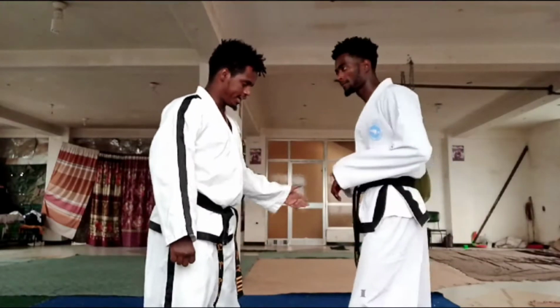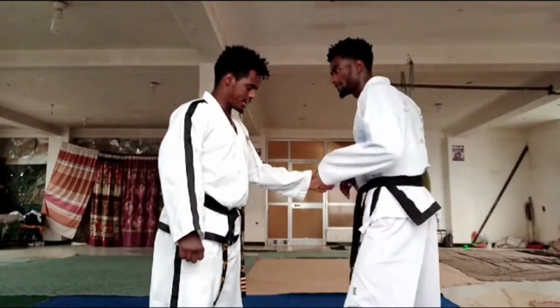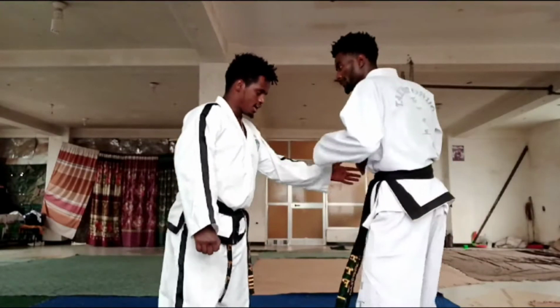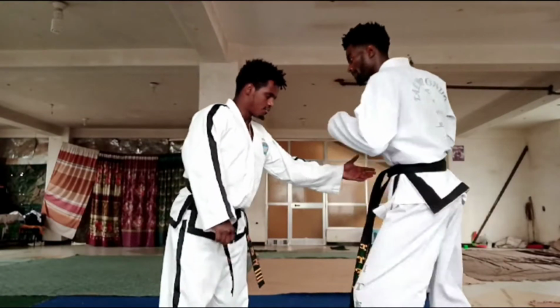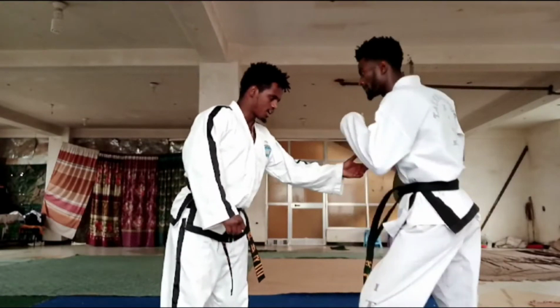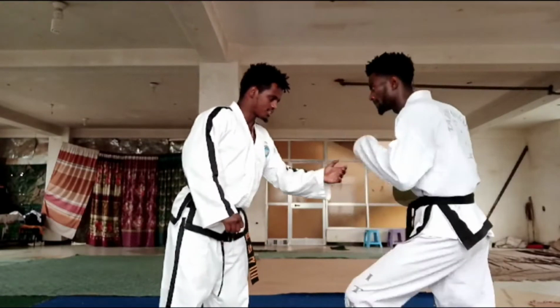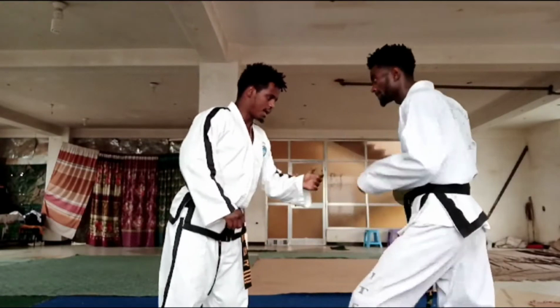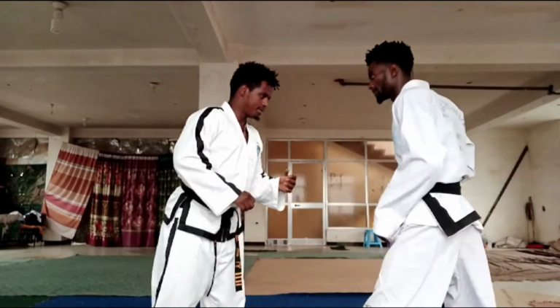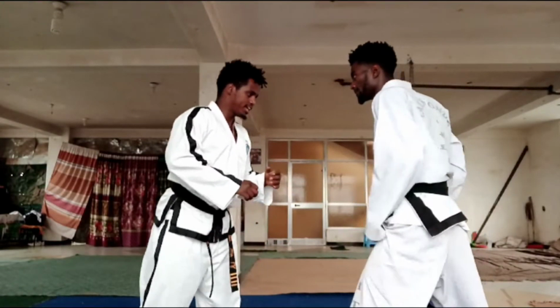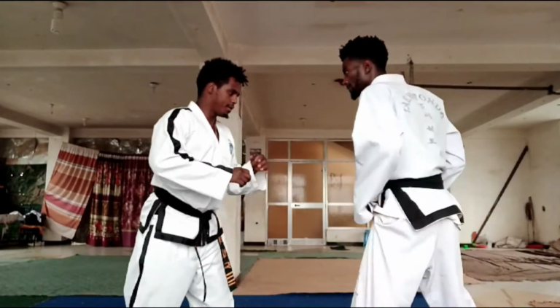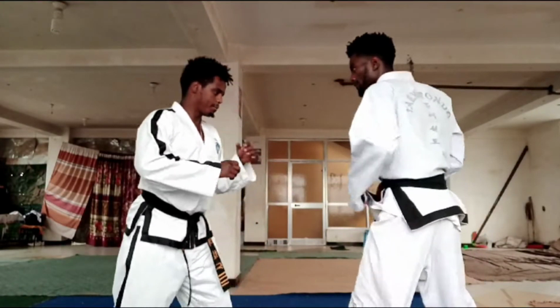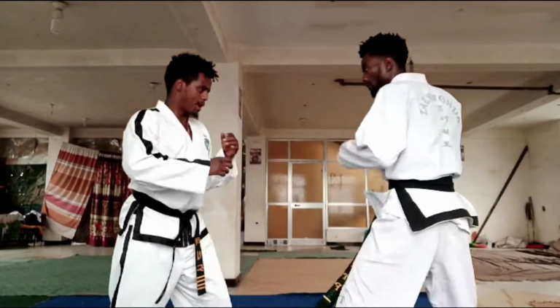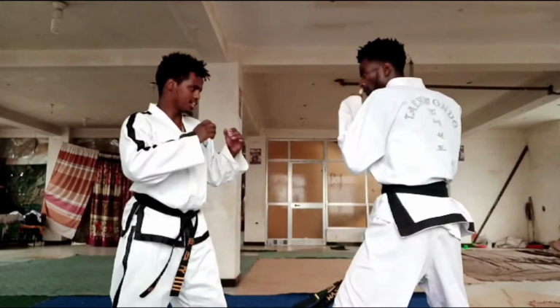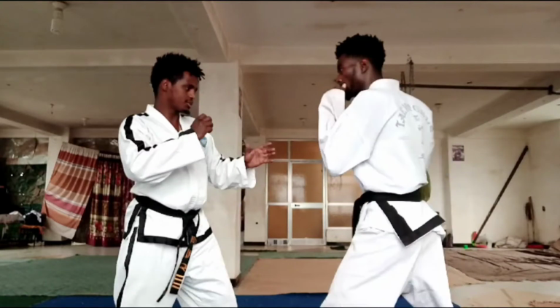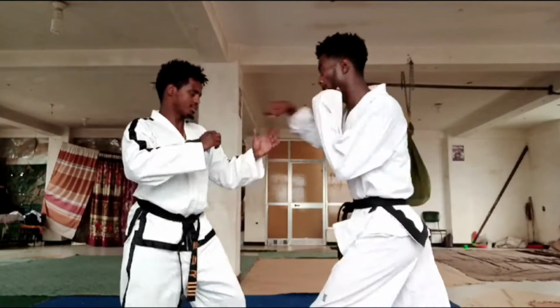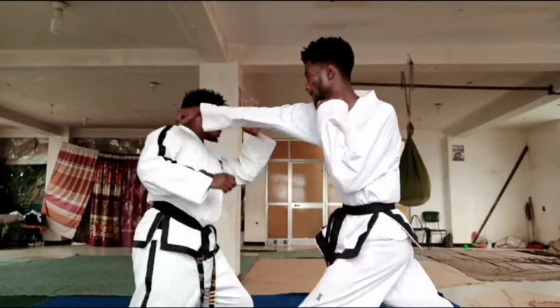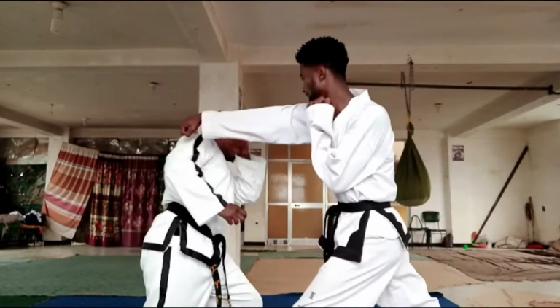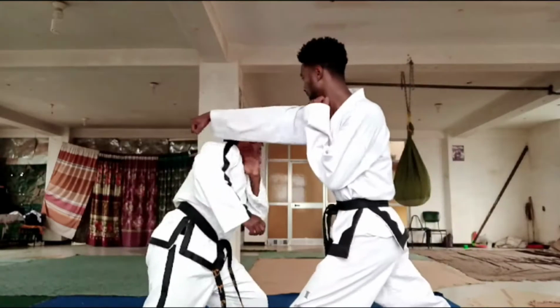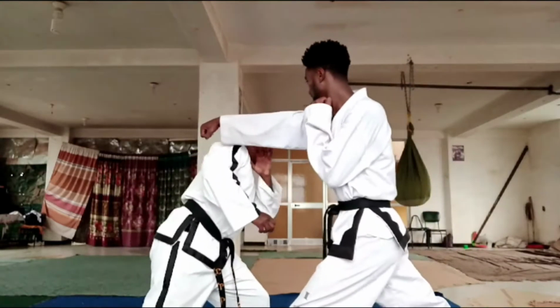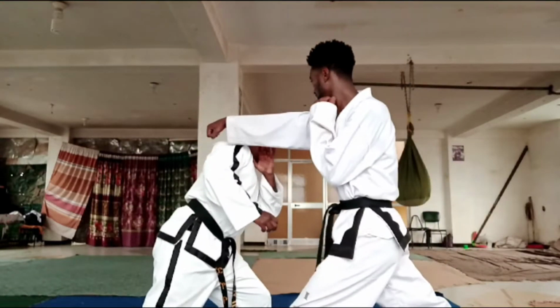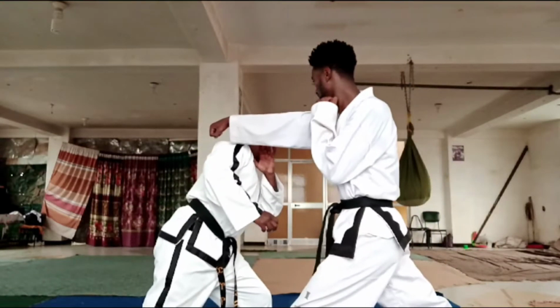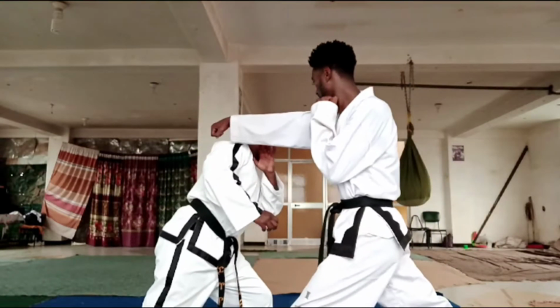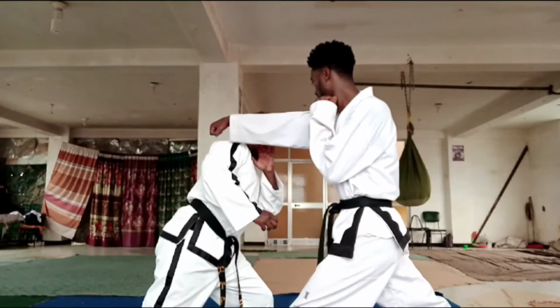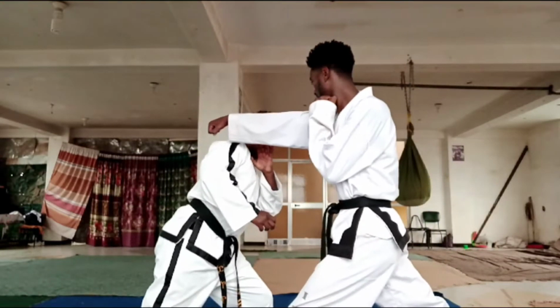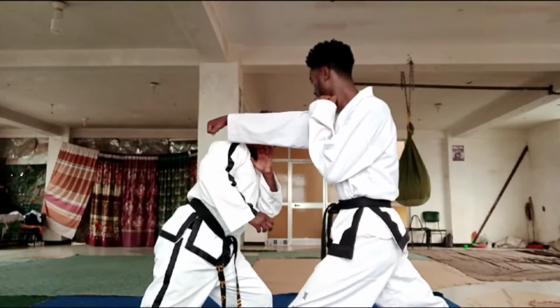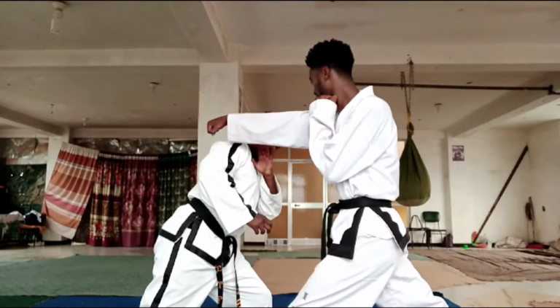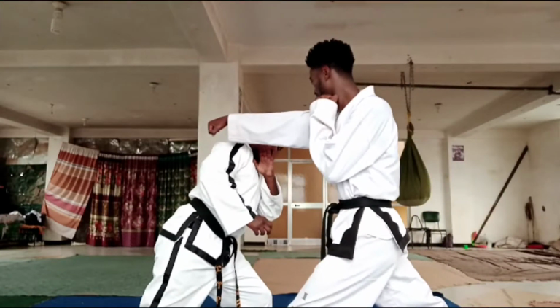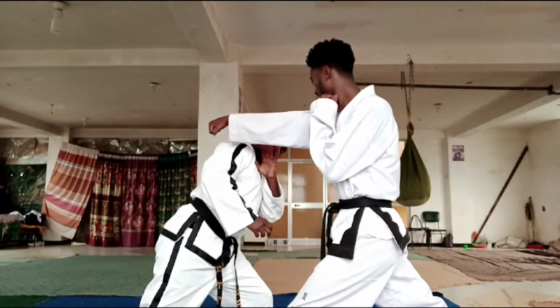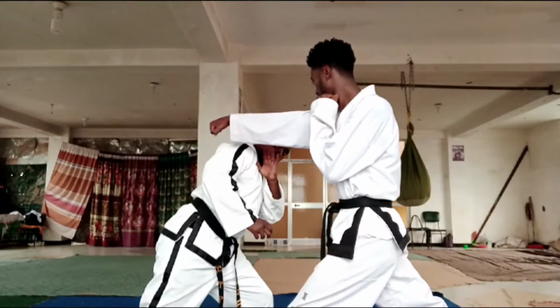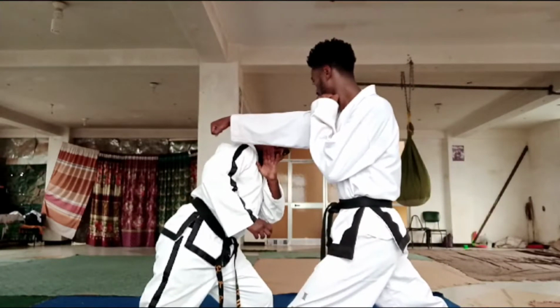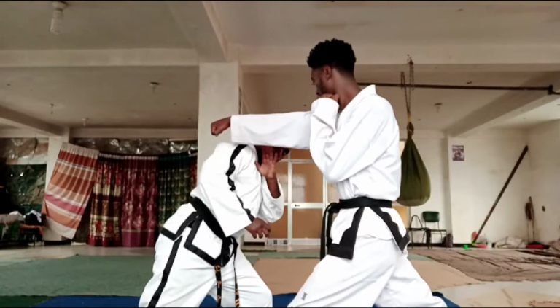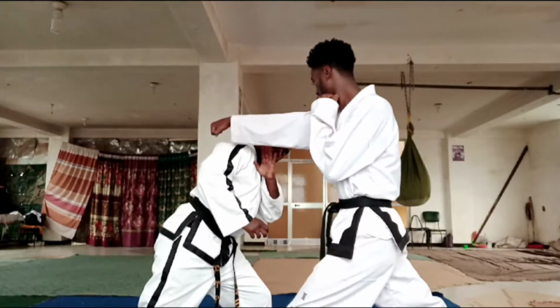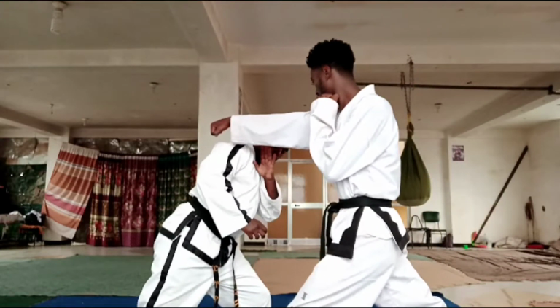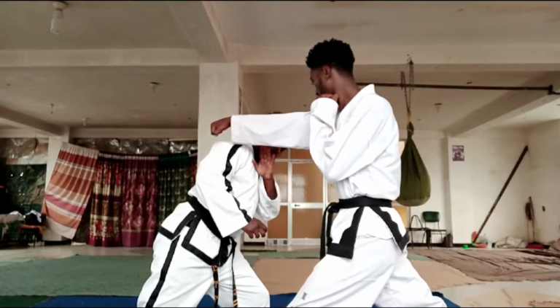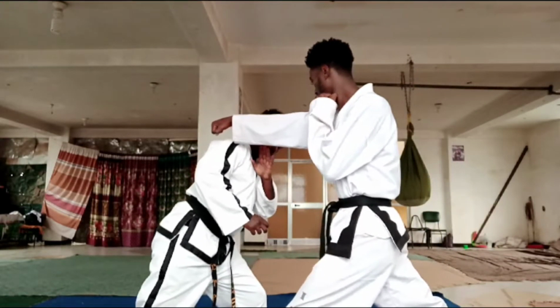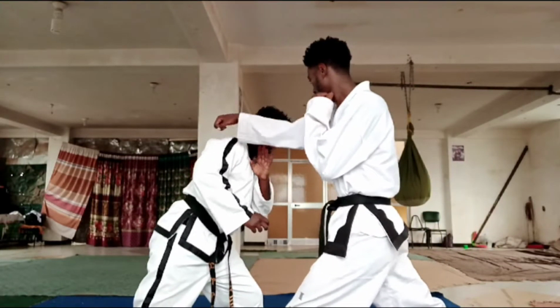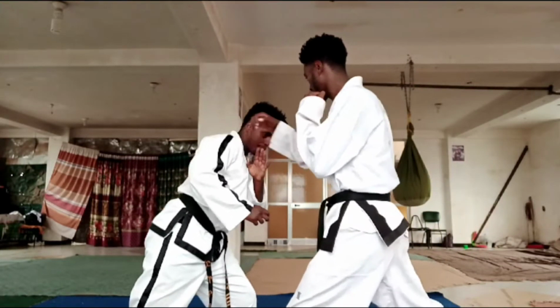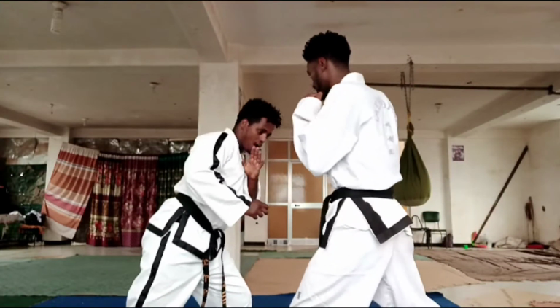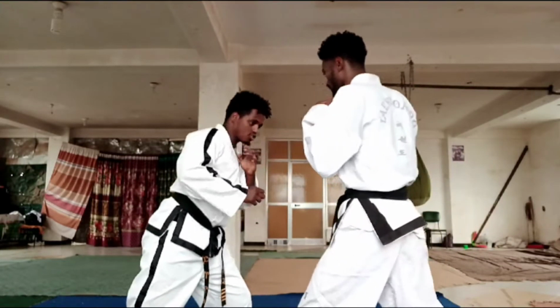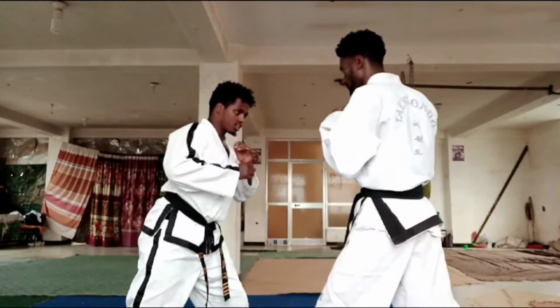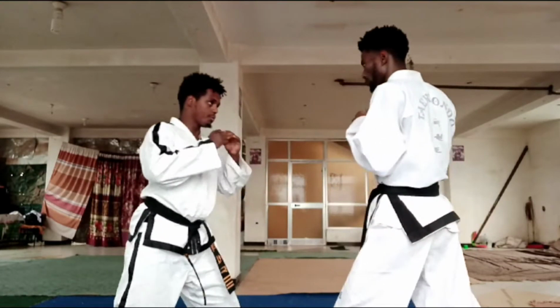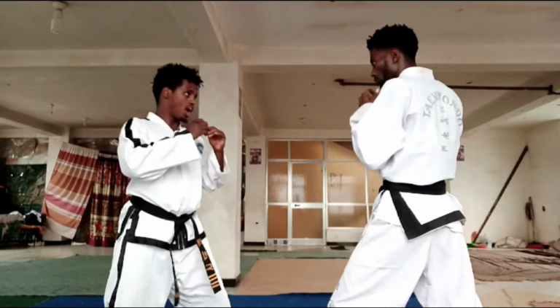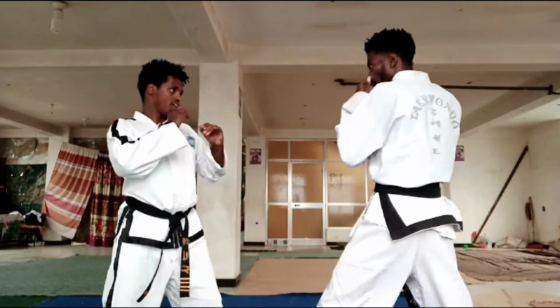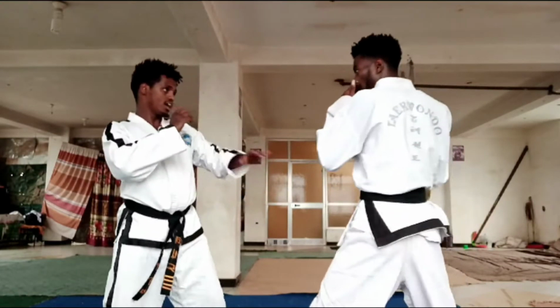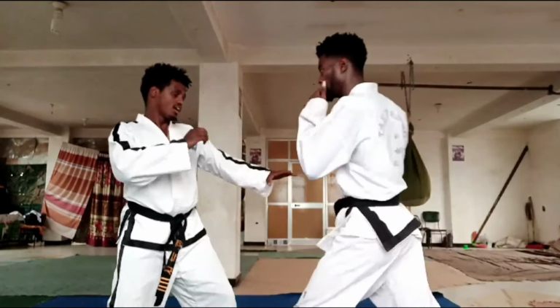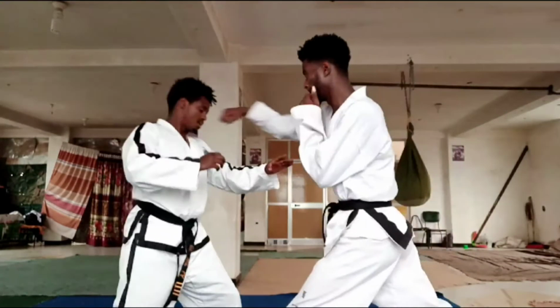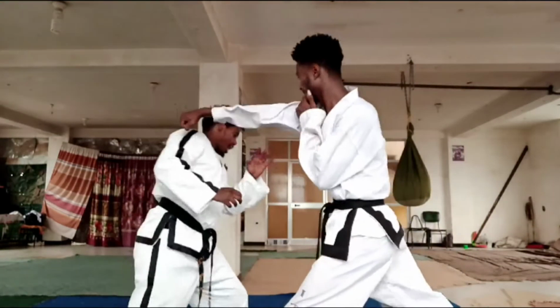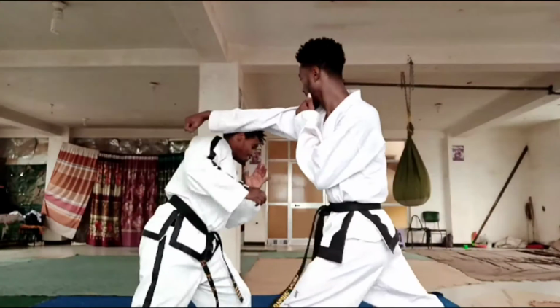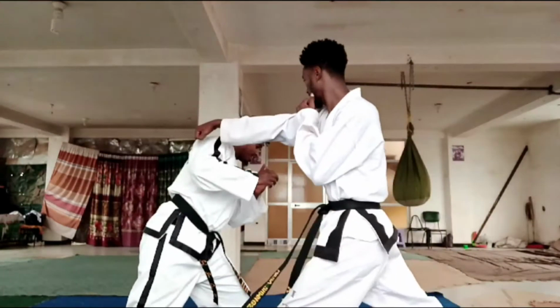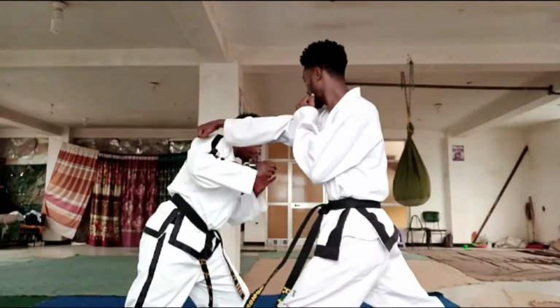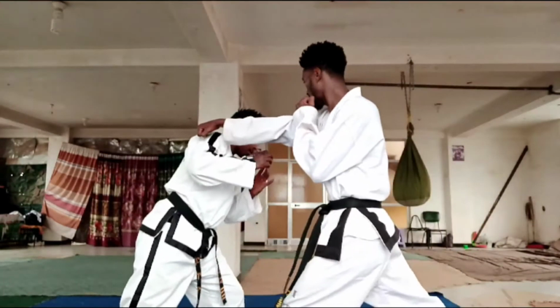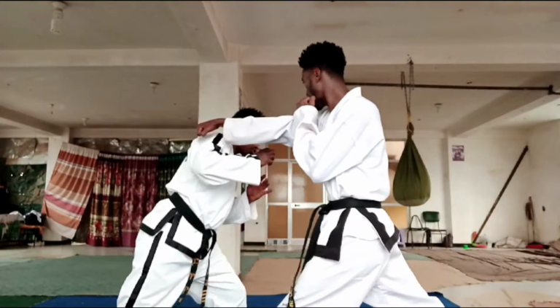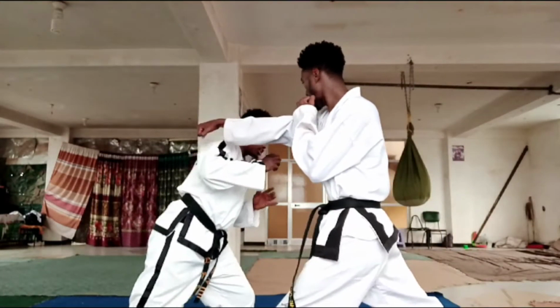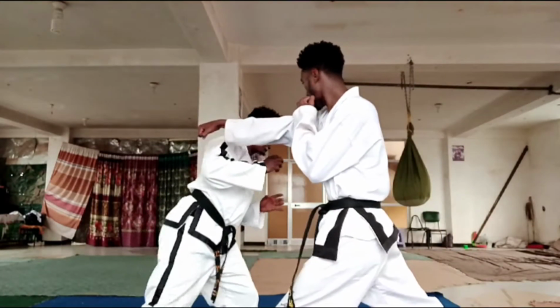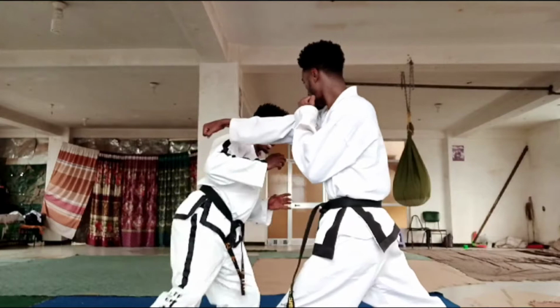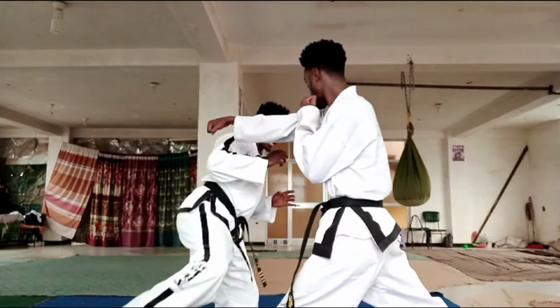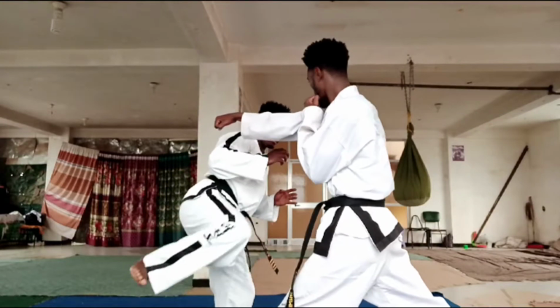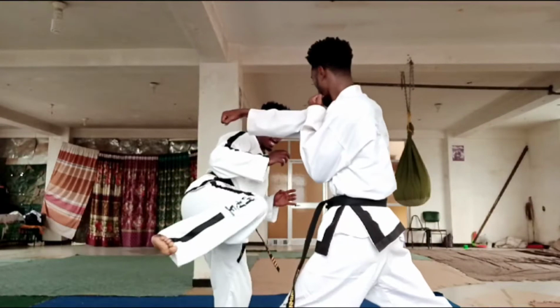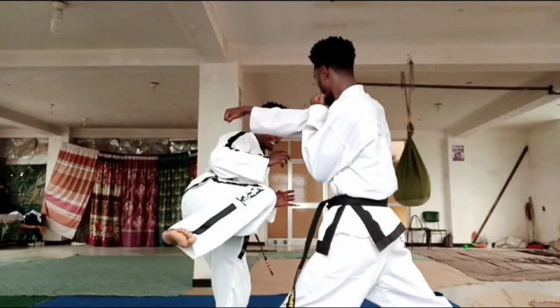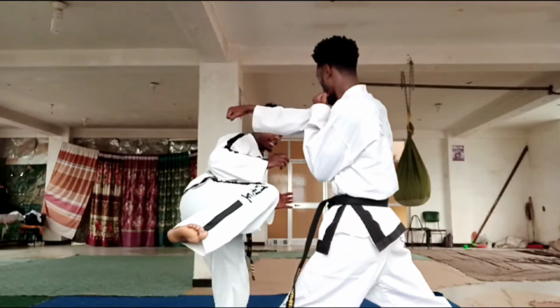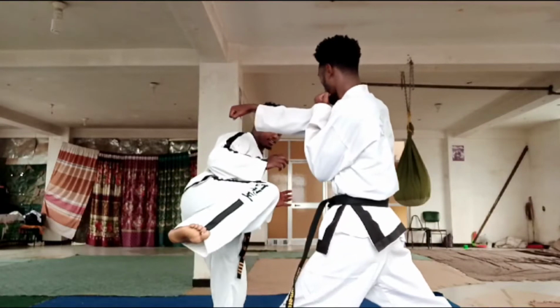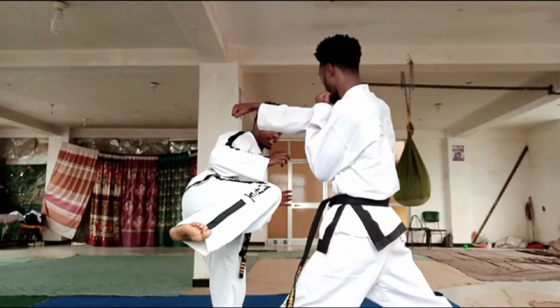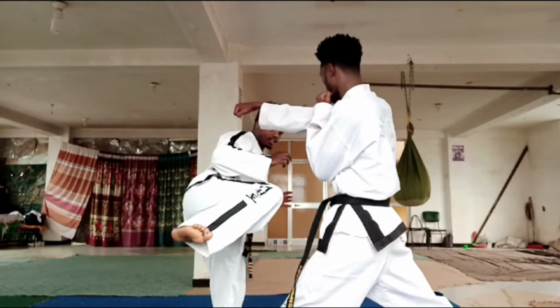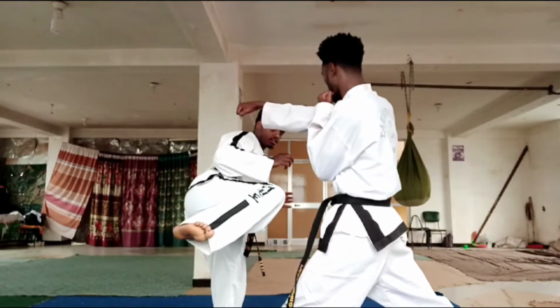For example, when he punches me with a cross like this, I step out — step out — and then my kick is here.